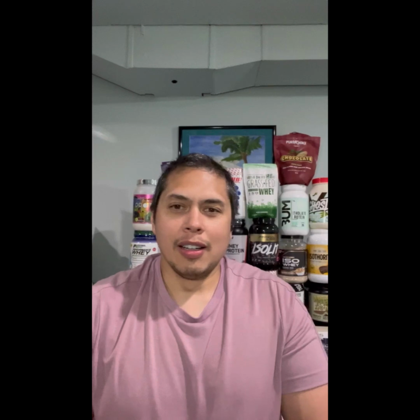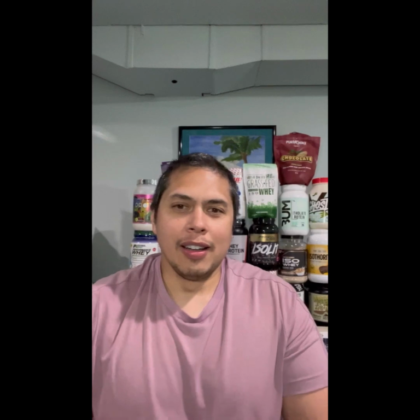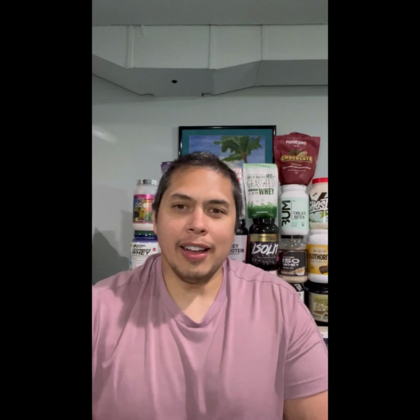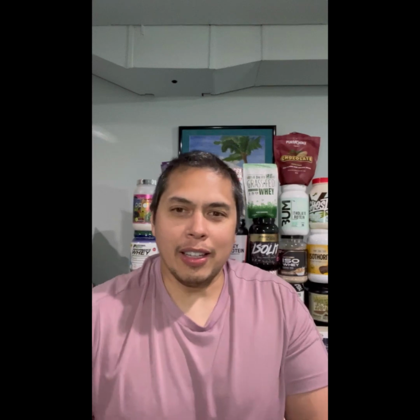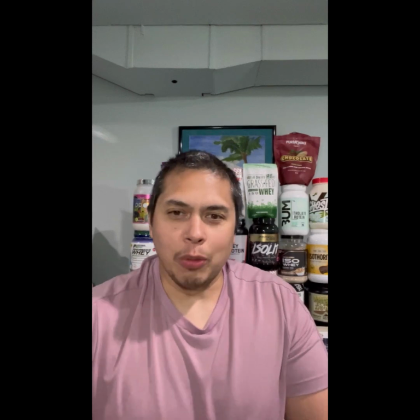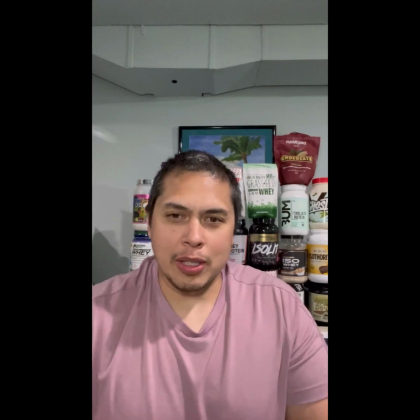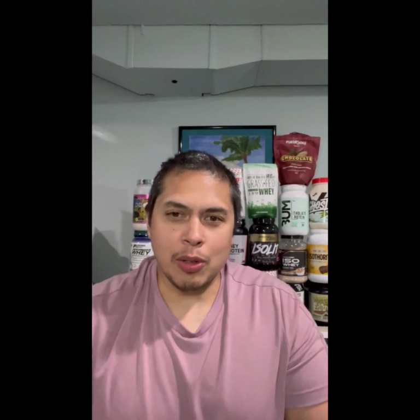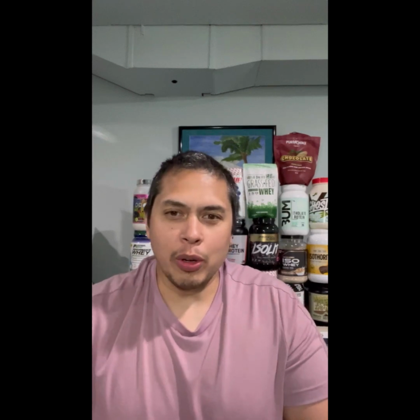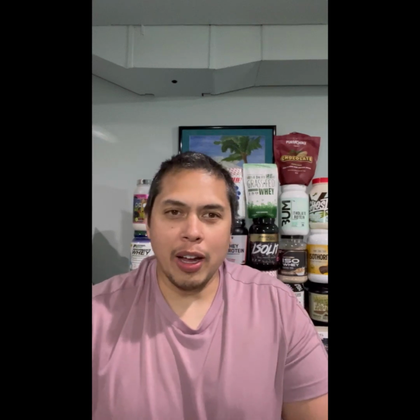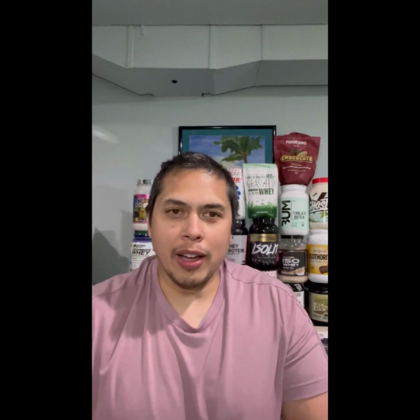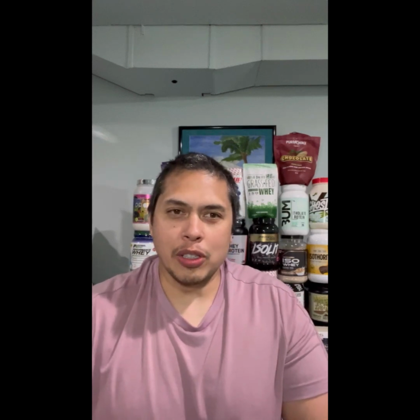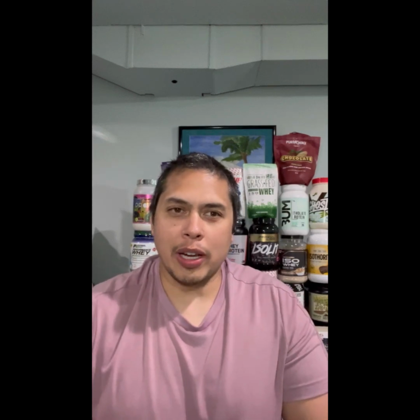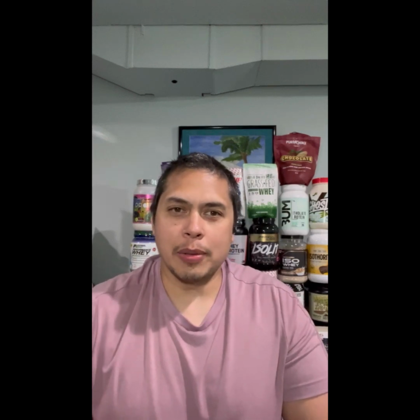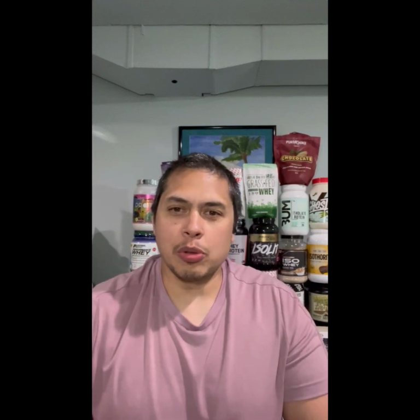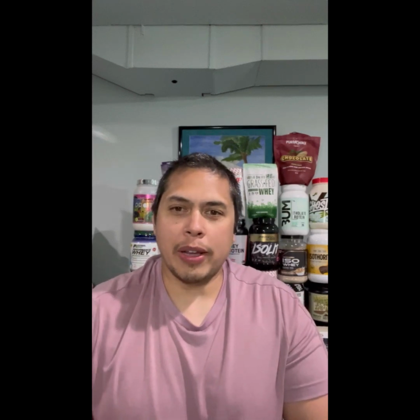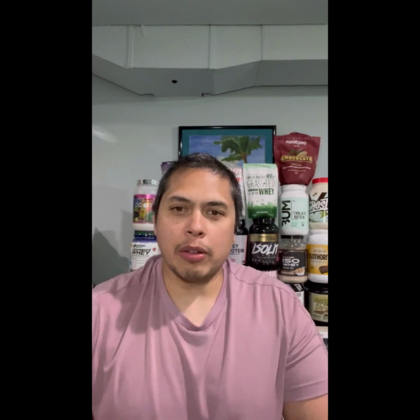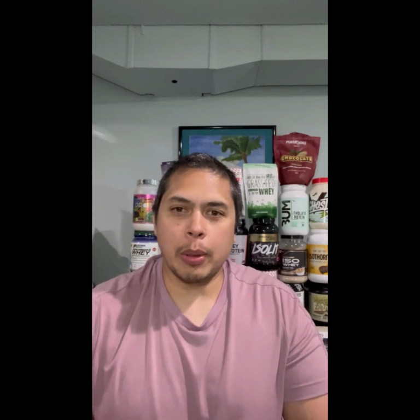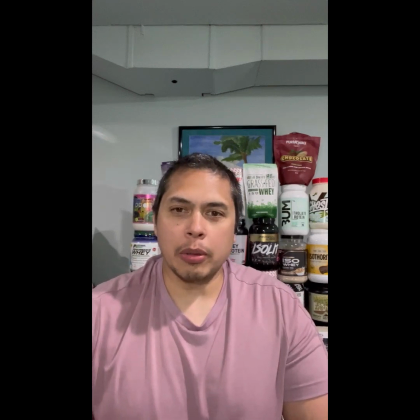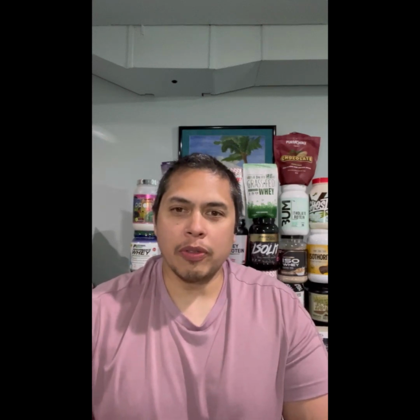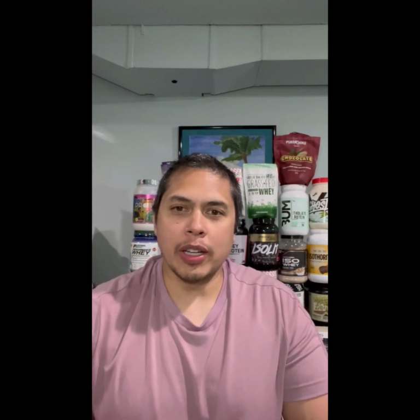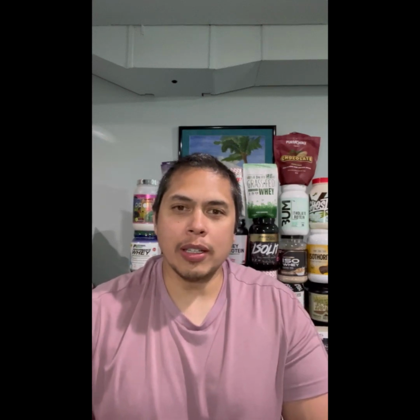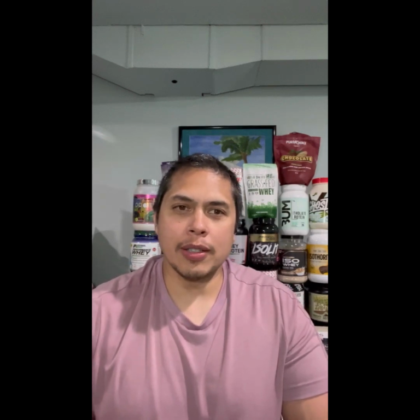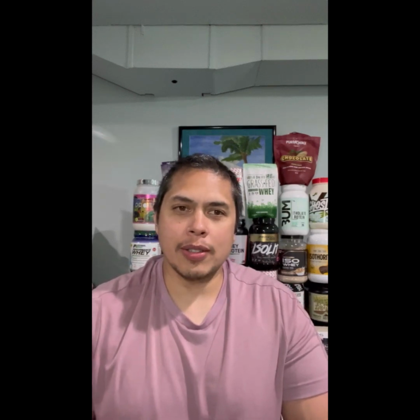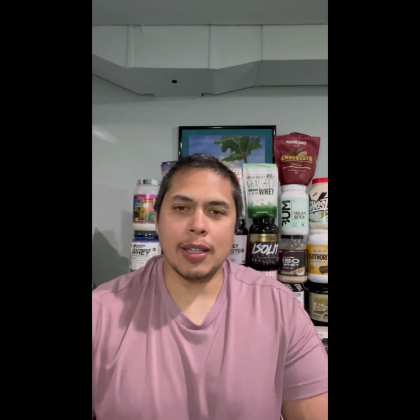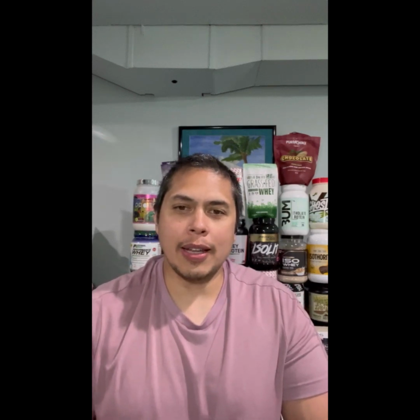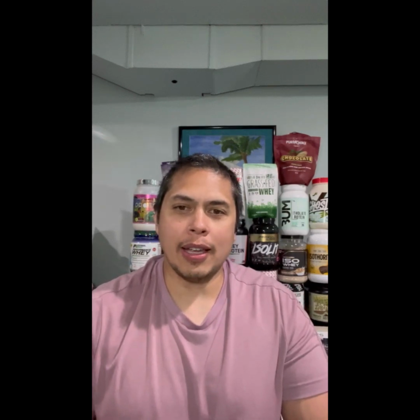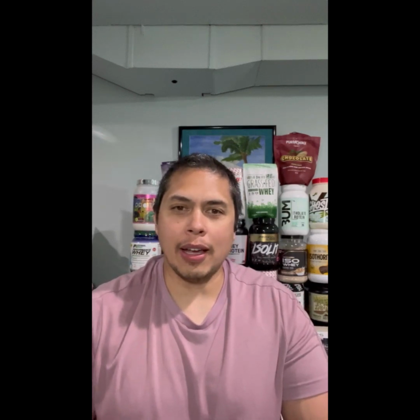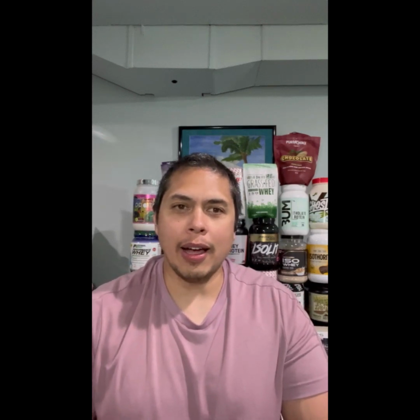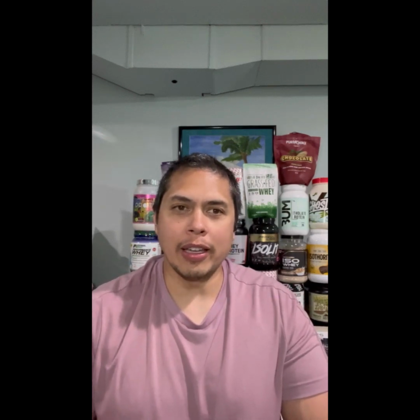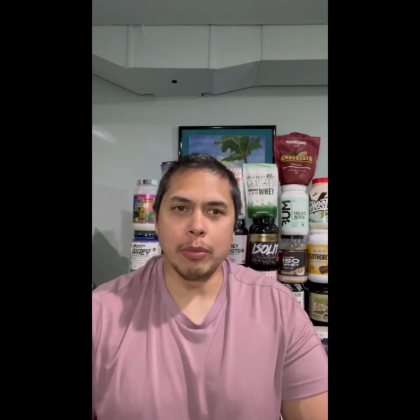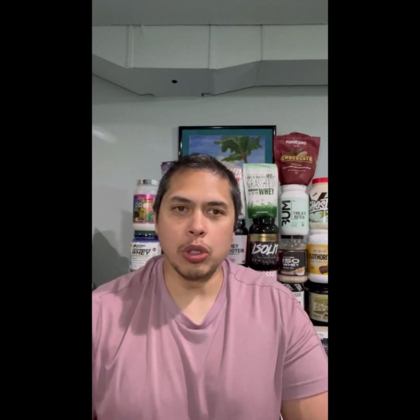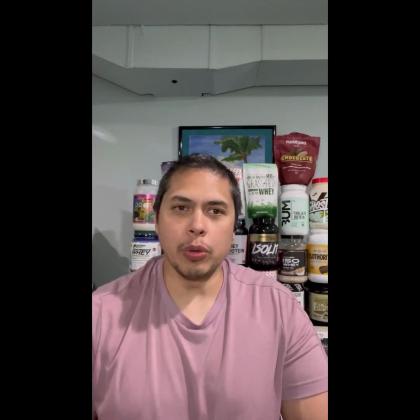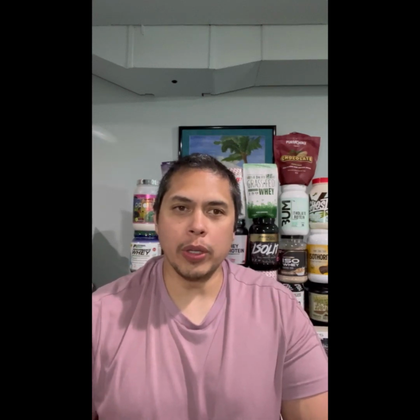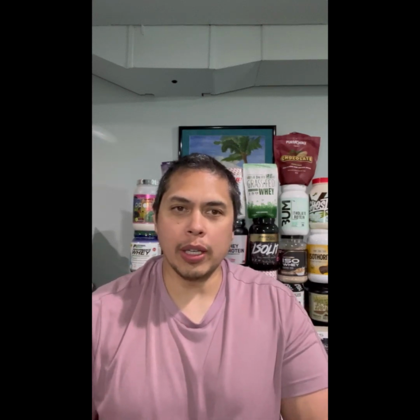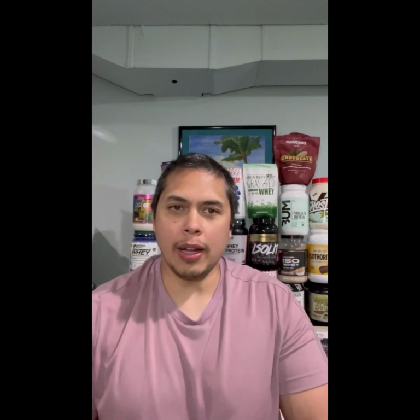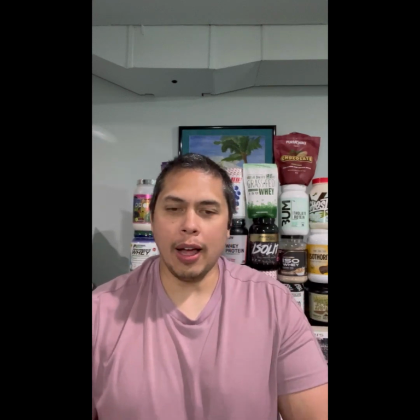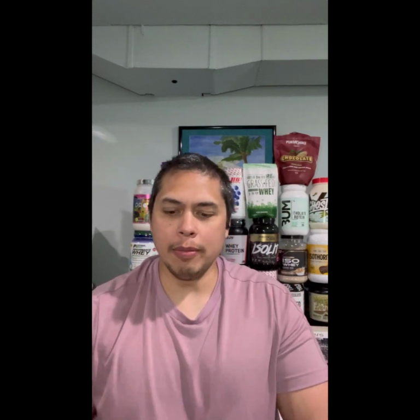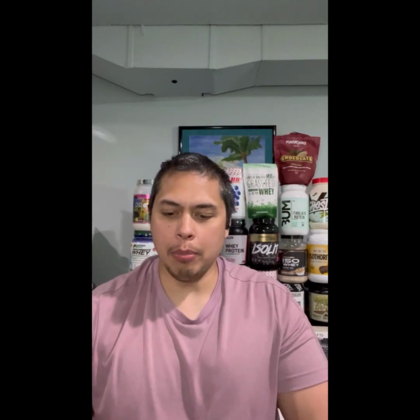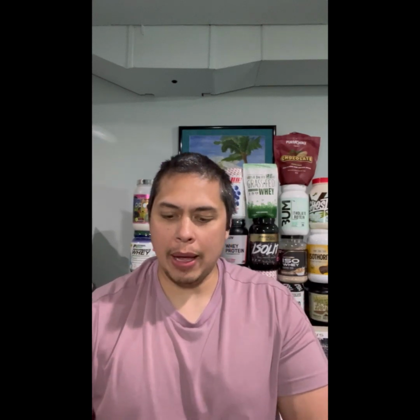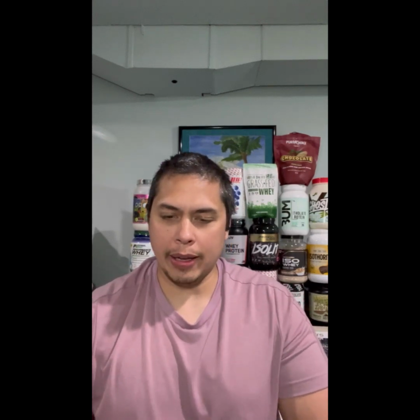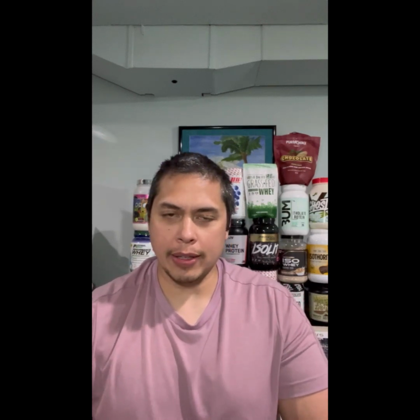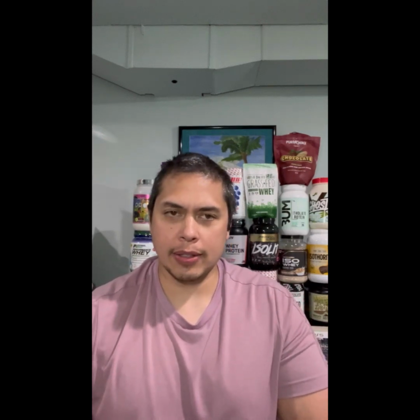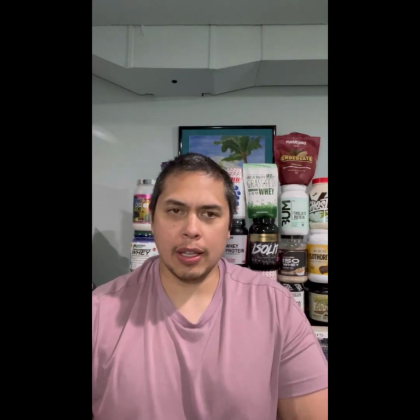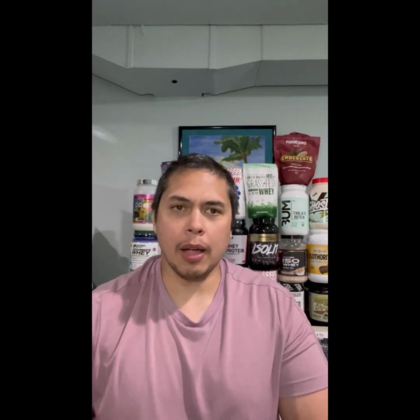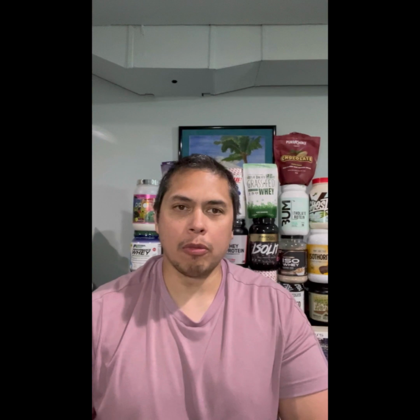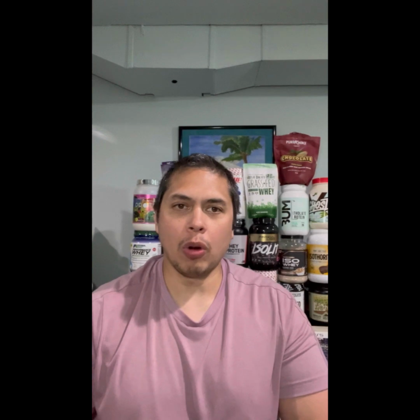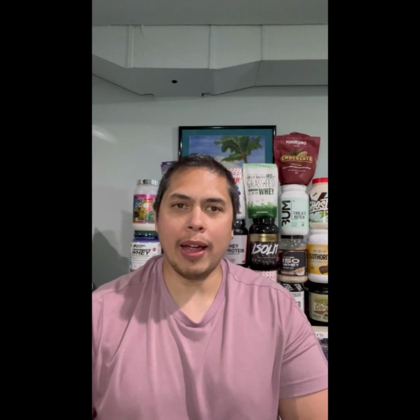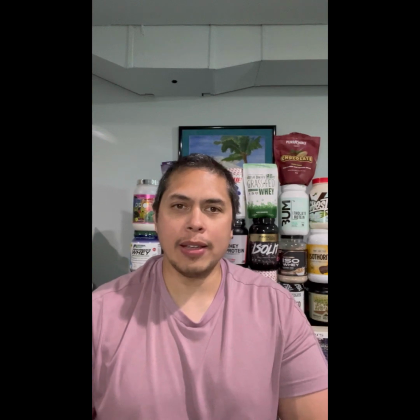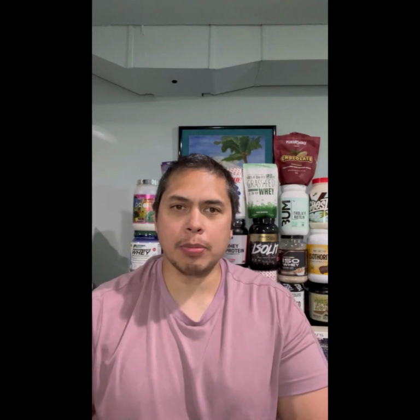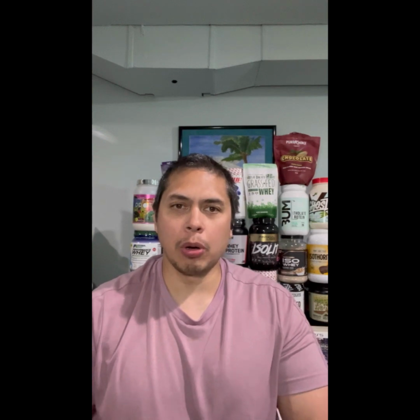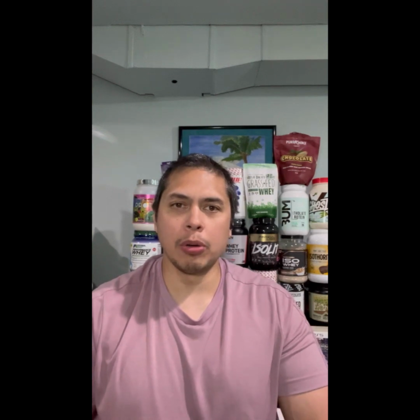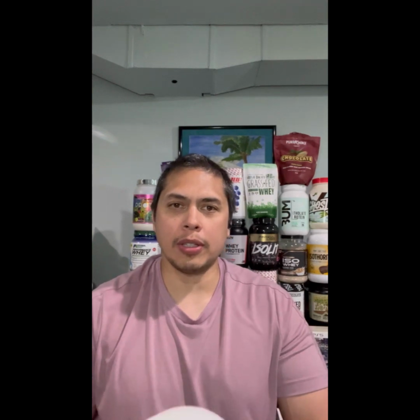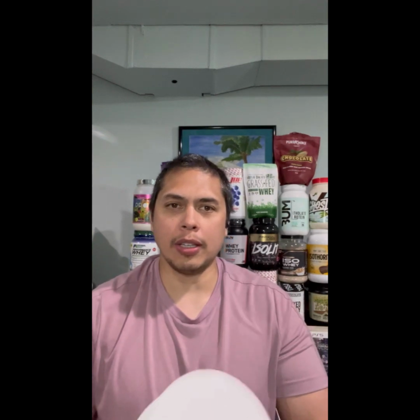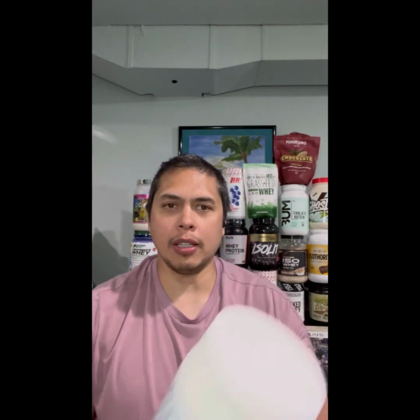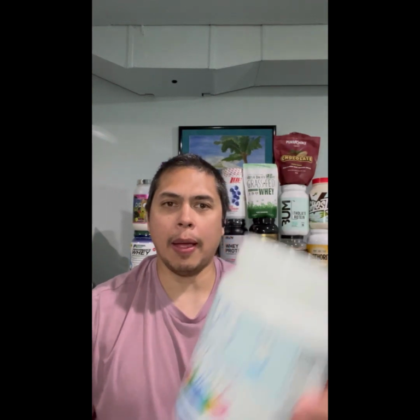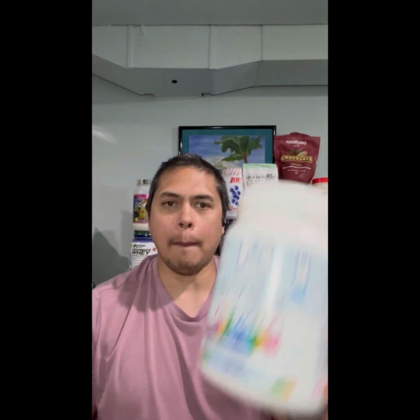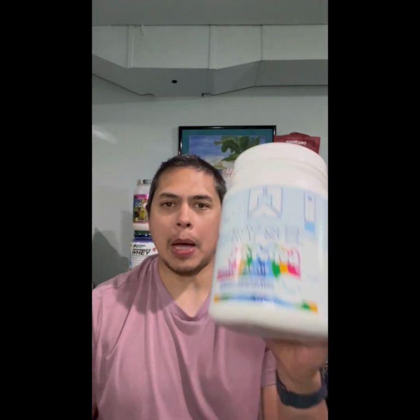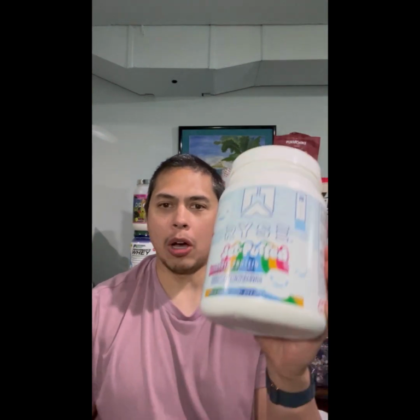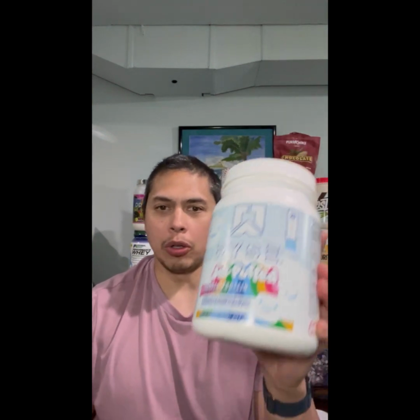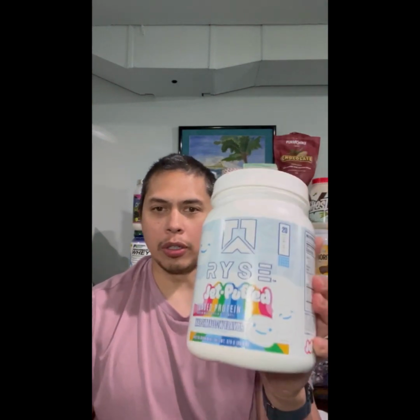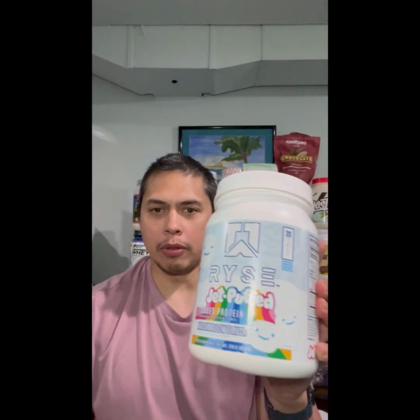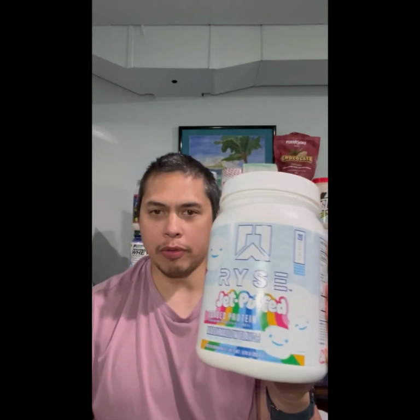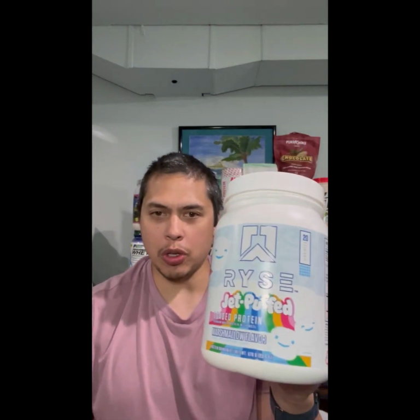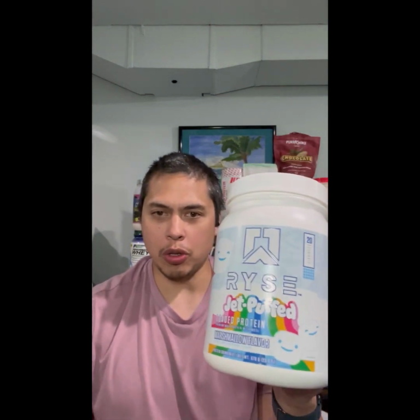Hey, what's going on? James from J. Kramer Fitness. Today I am doing an unbiased rice protein powder review.